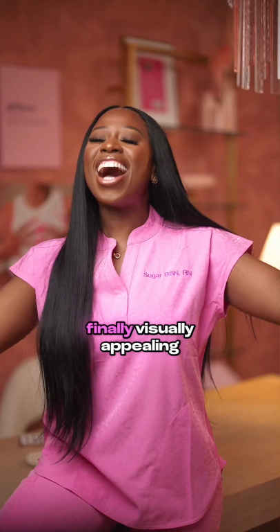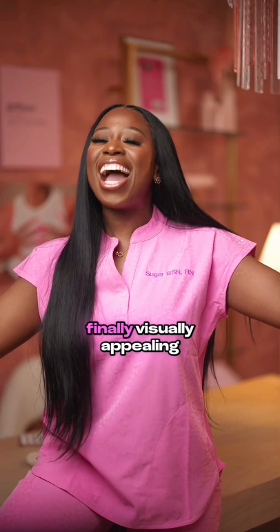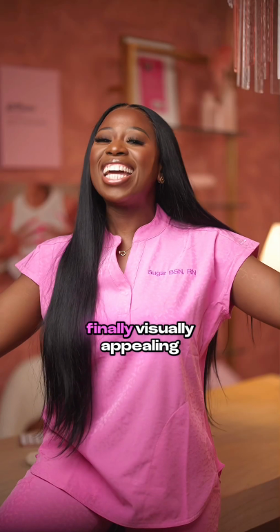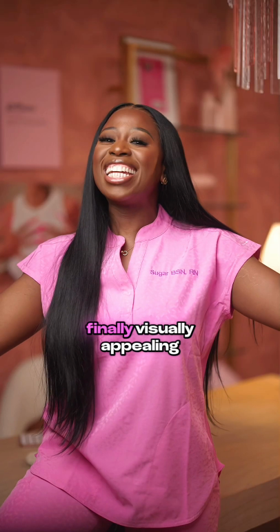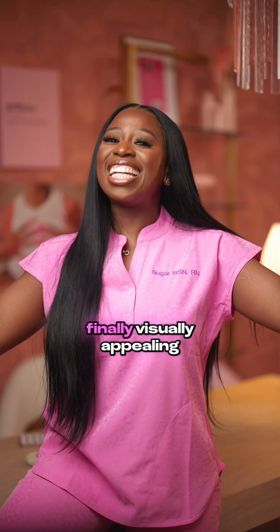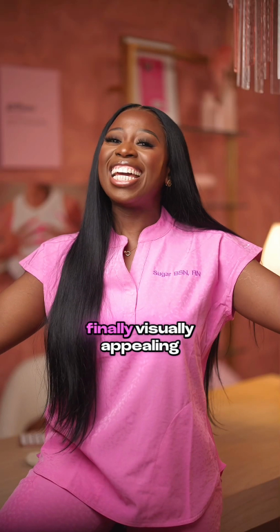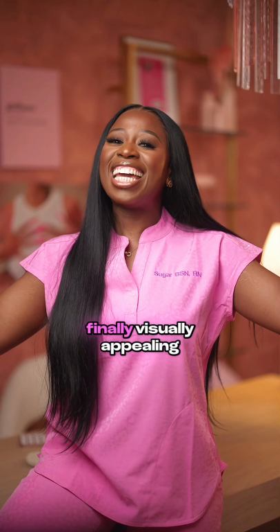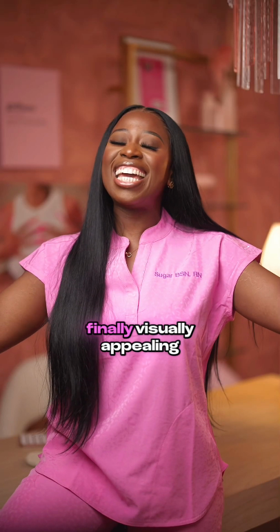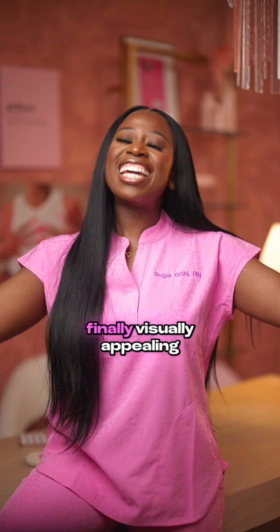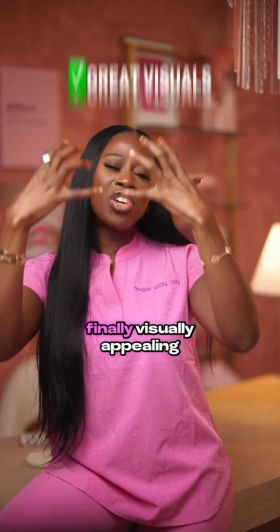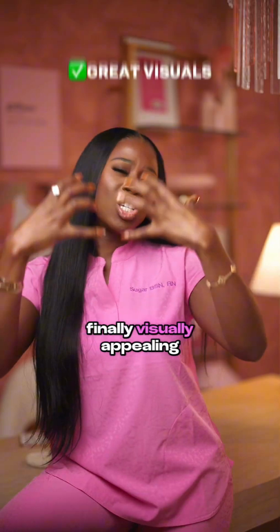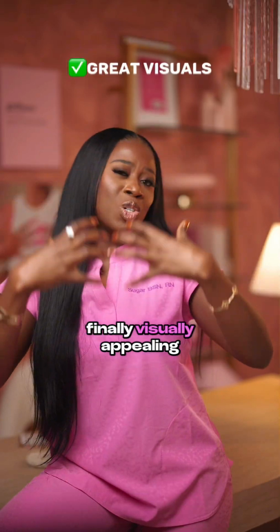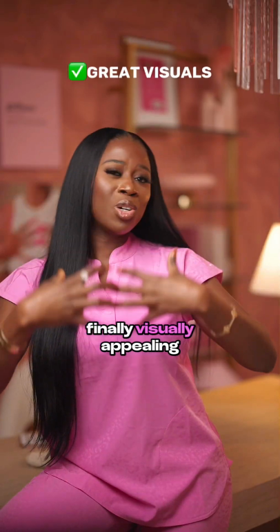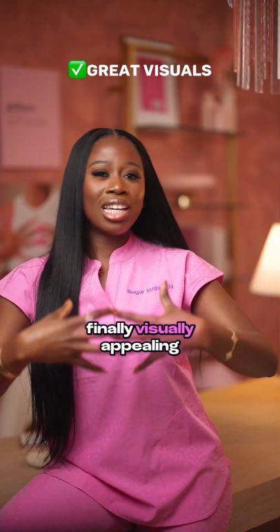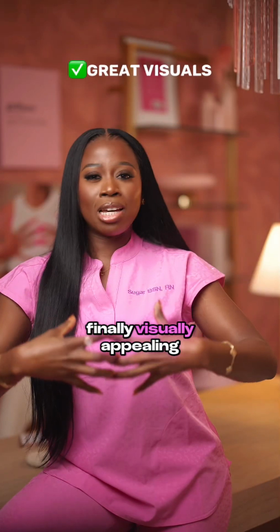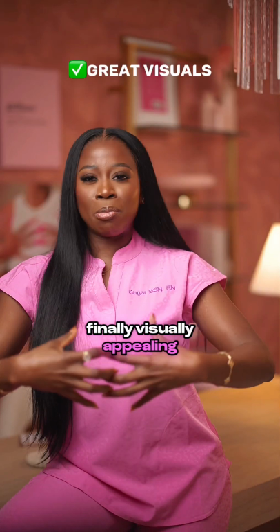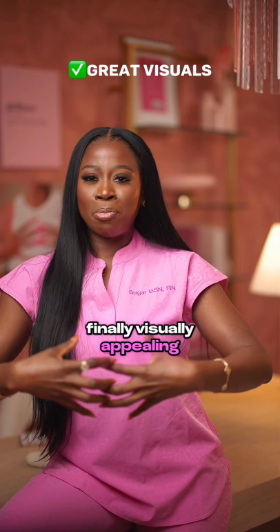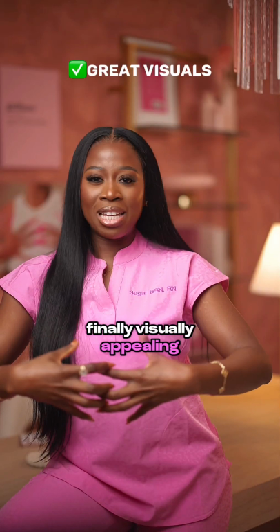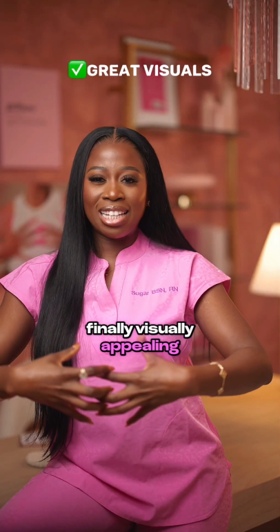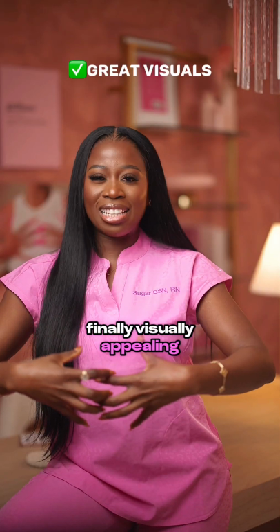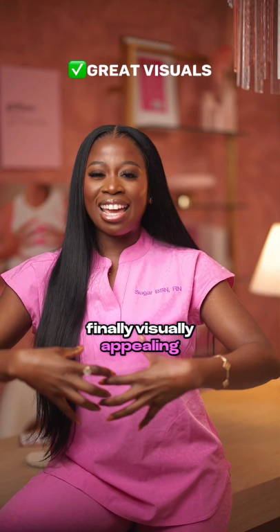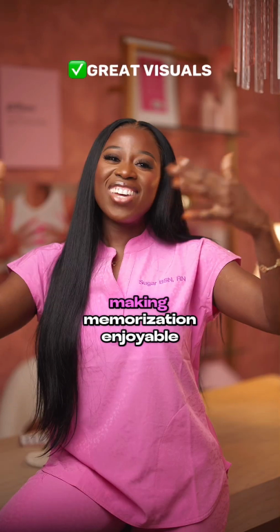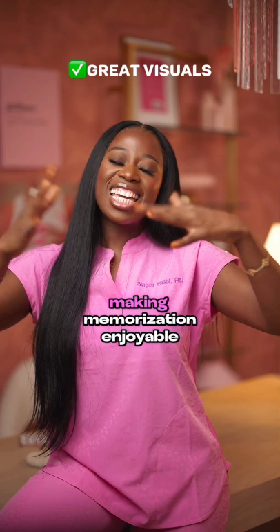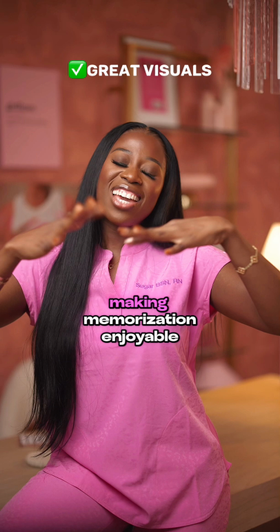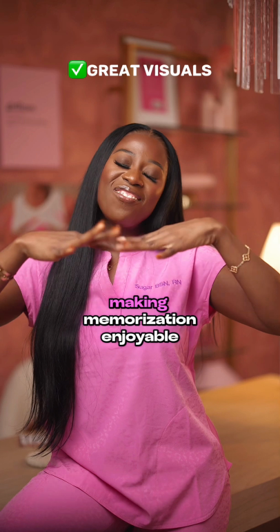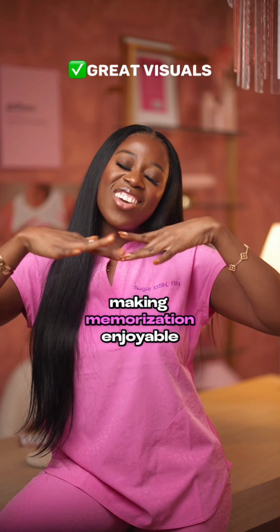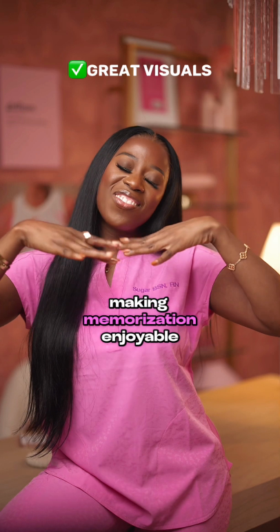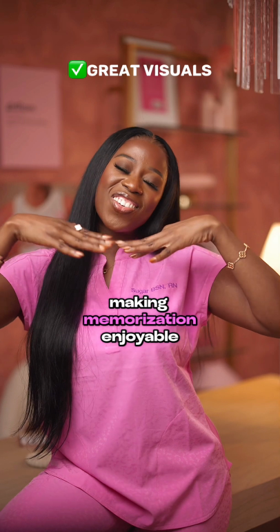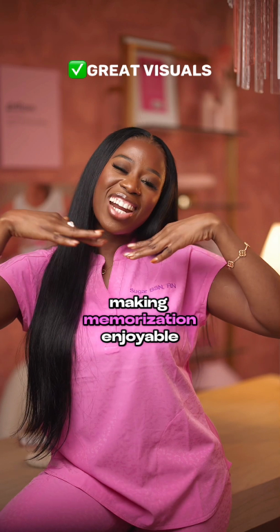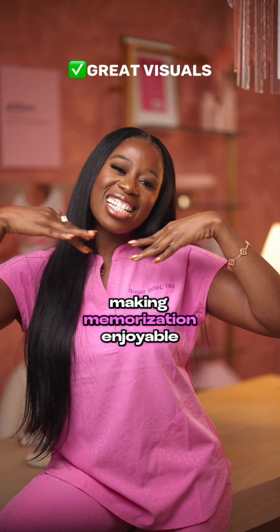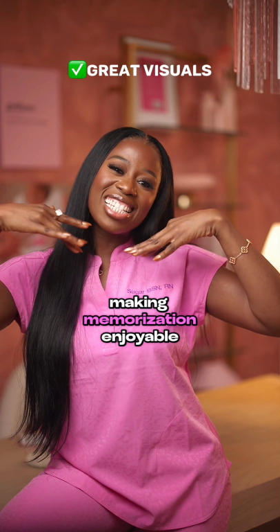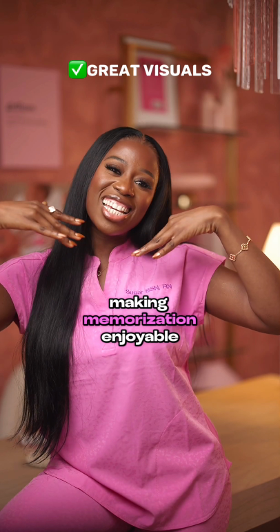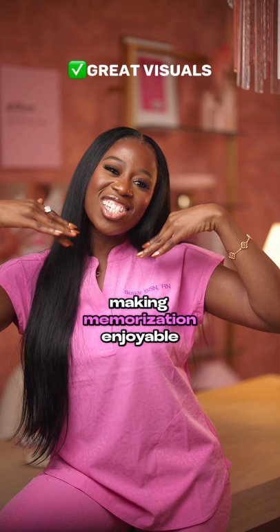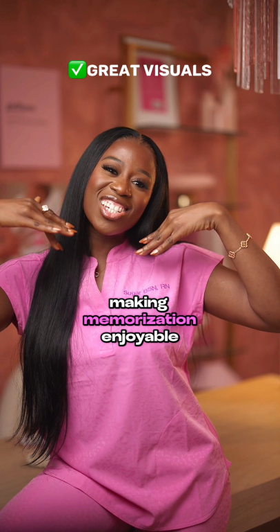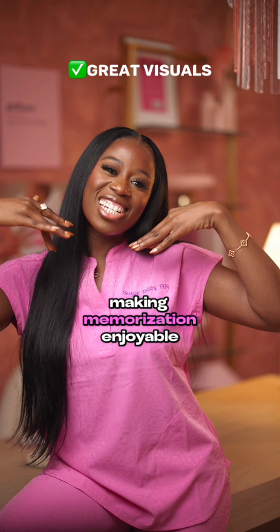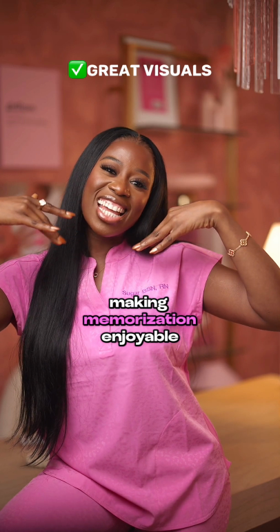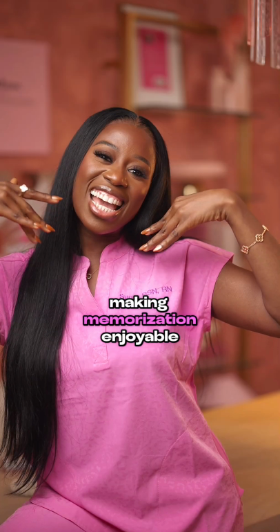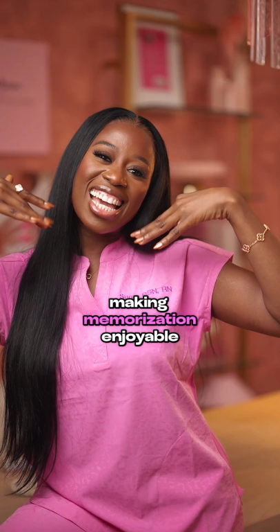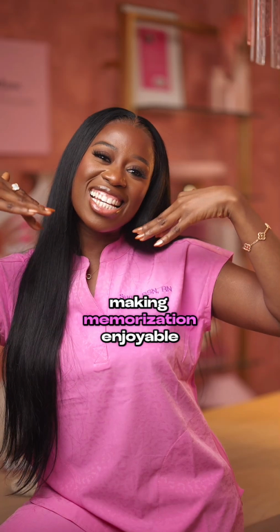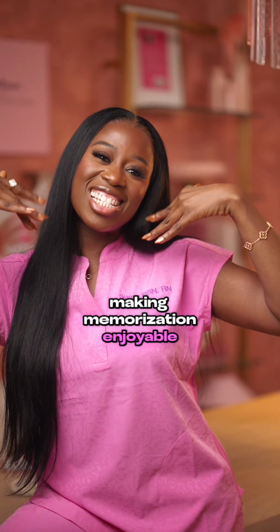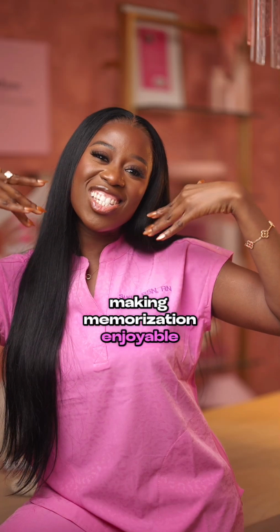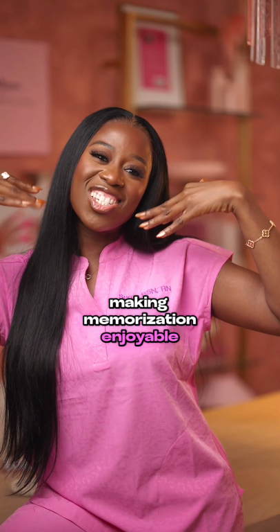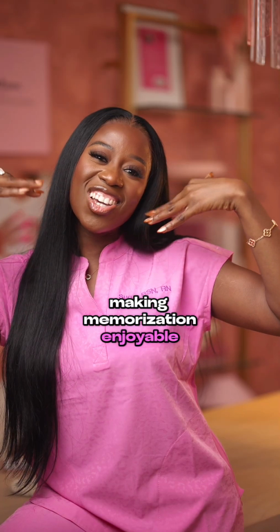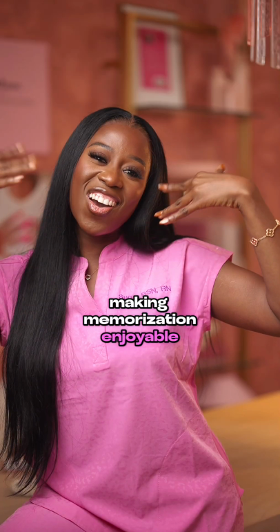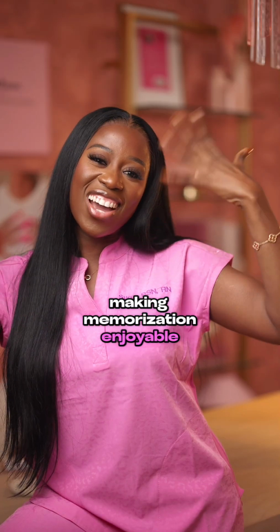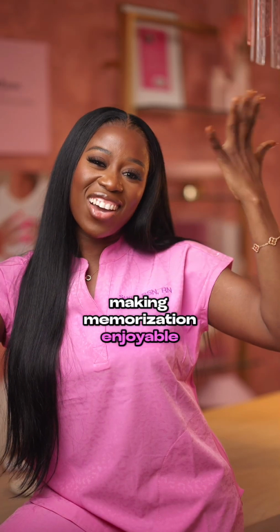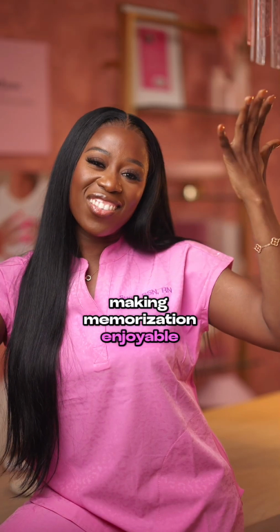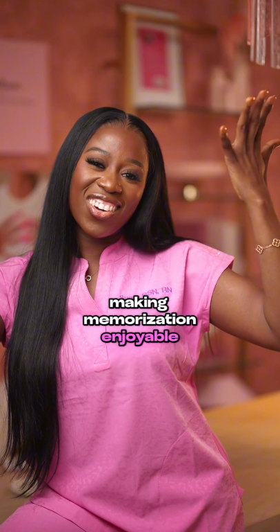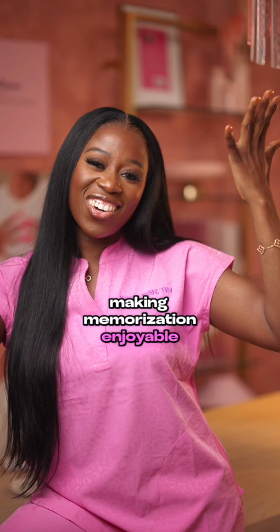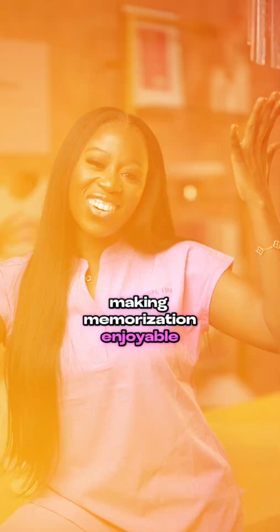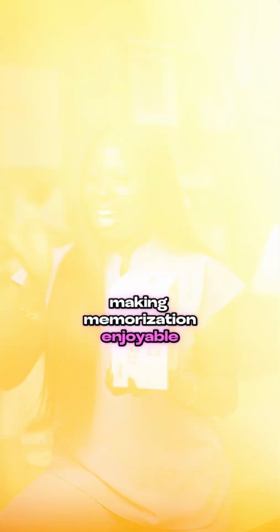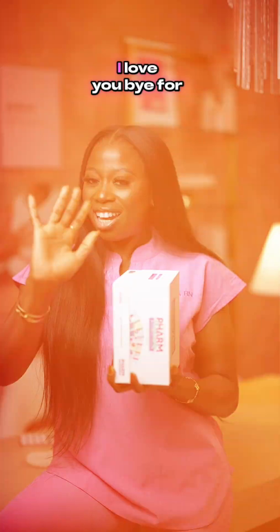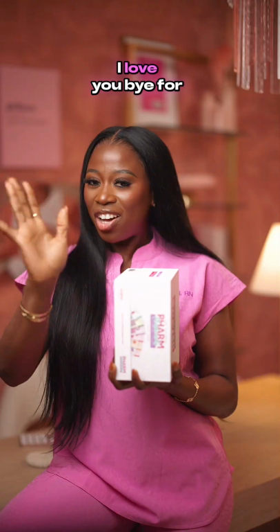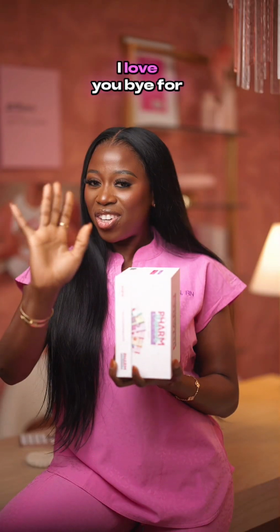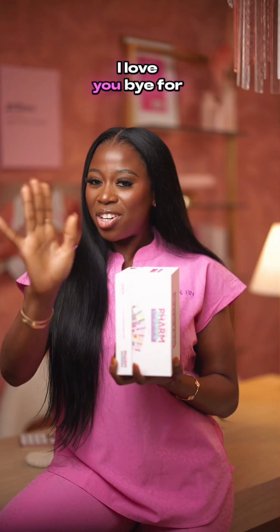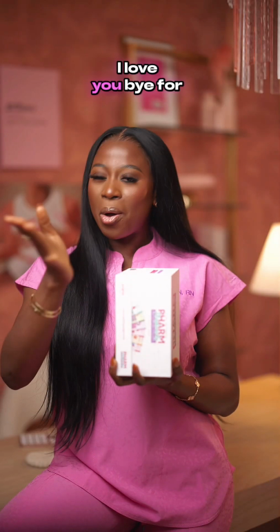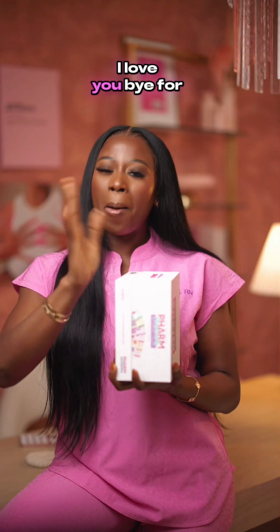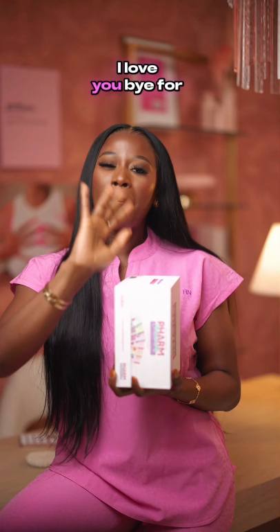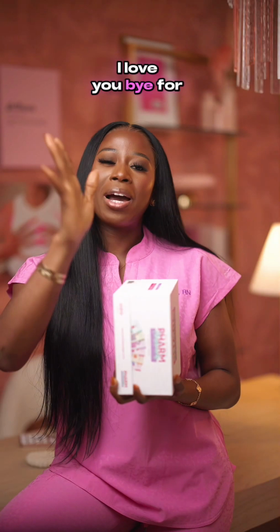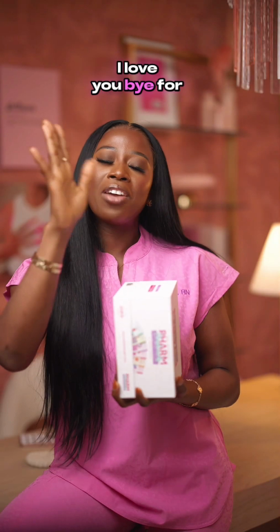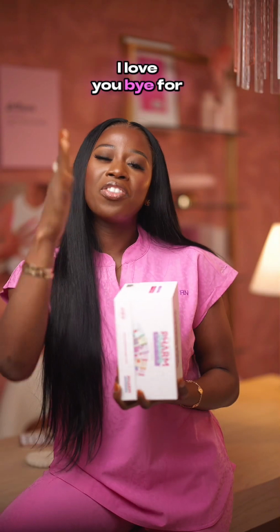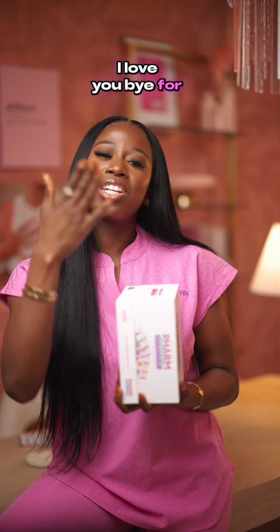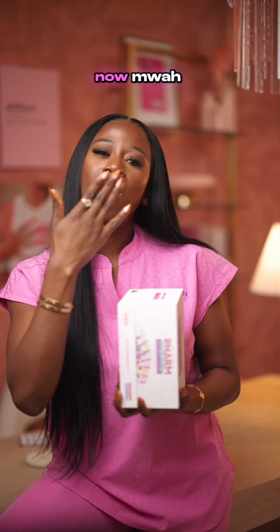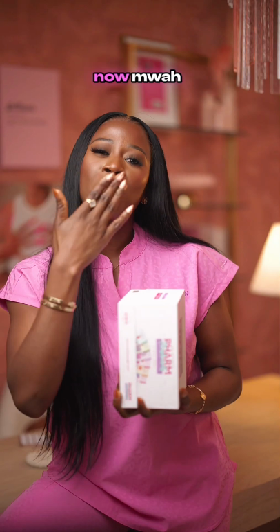Finally, visually appealing — making memorization enjoyable. I love you. Bye for now.